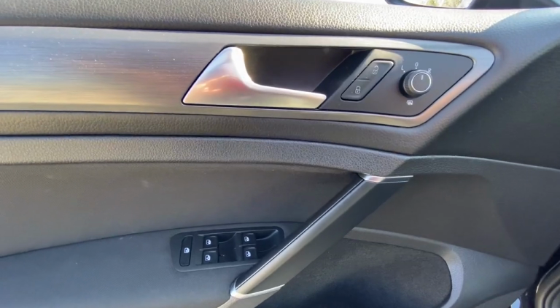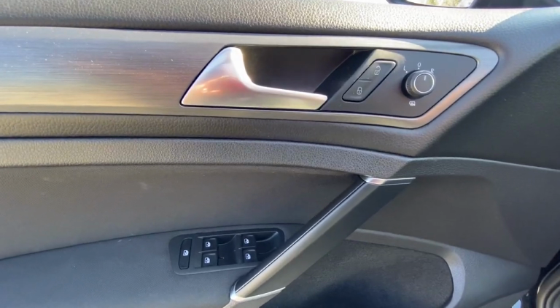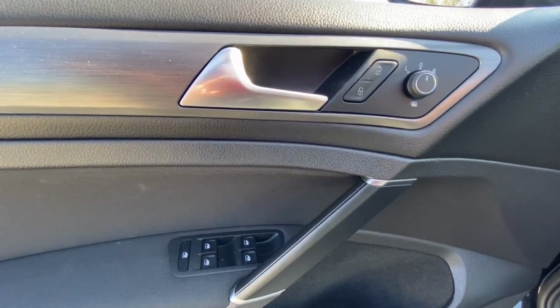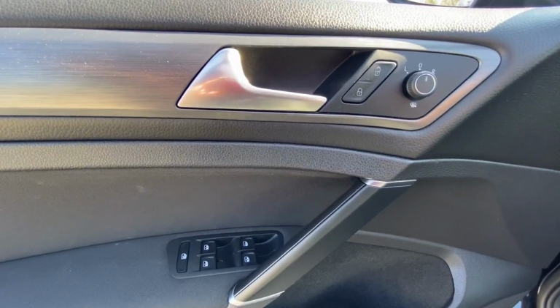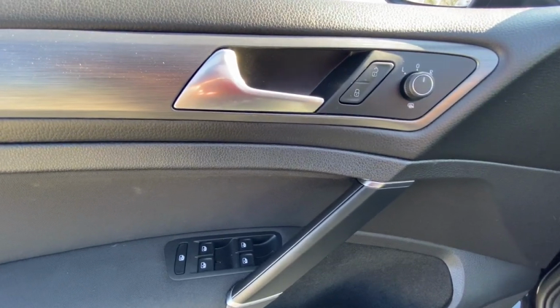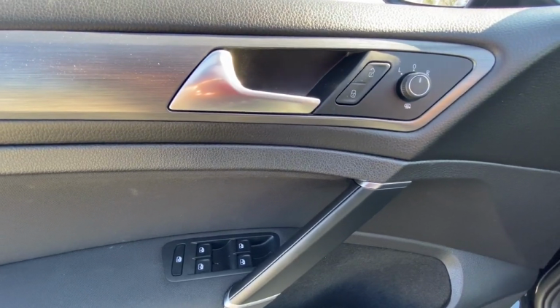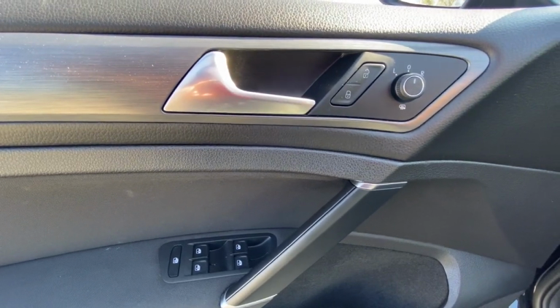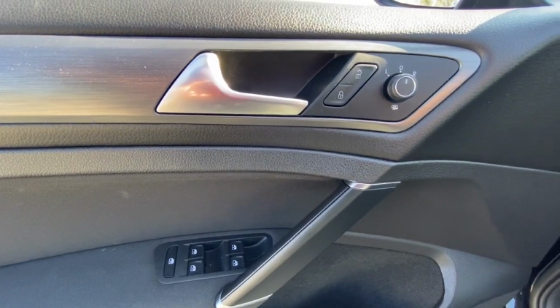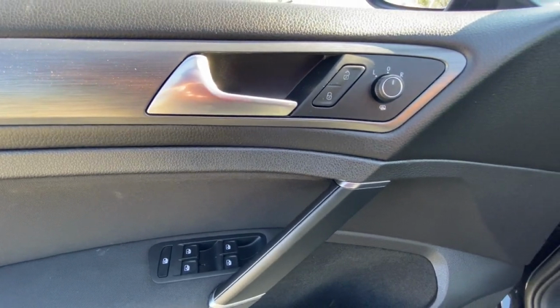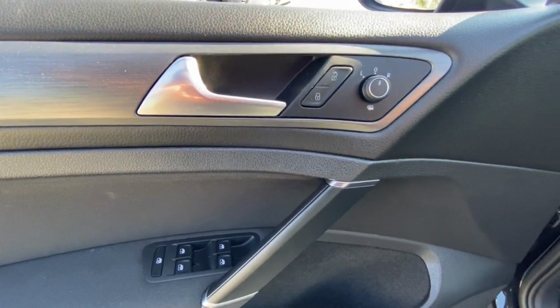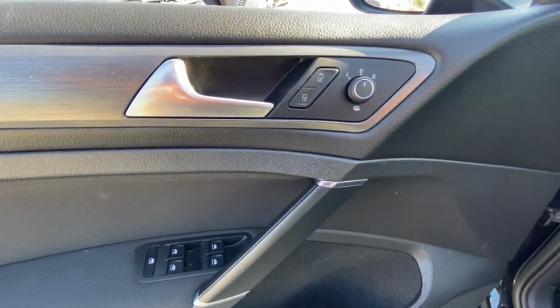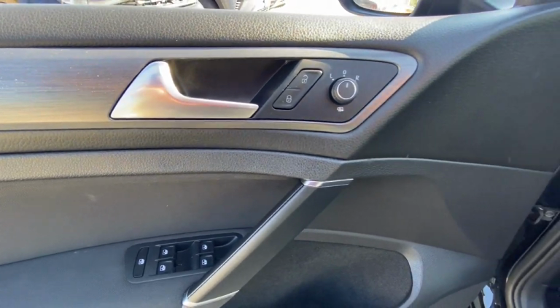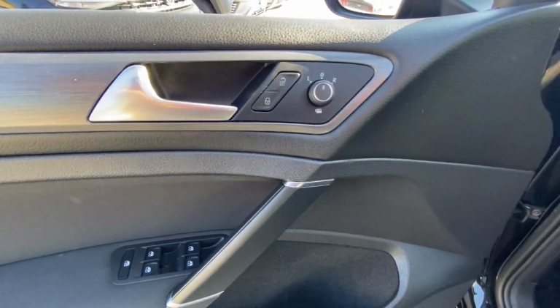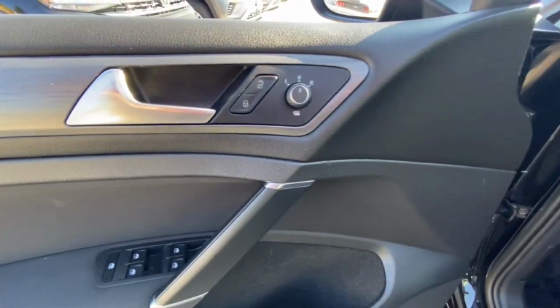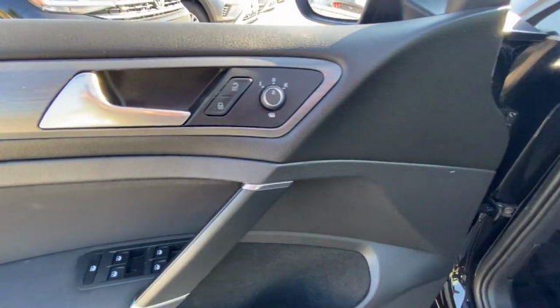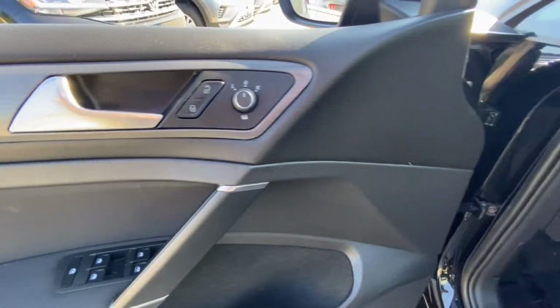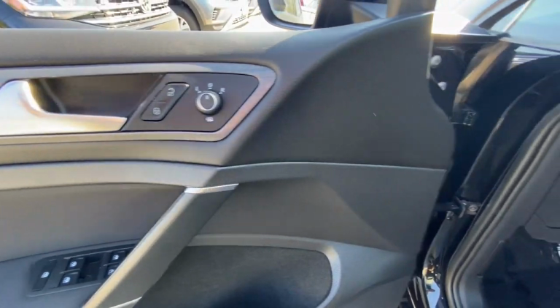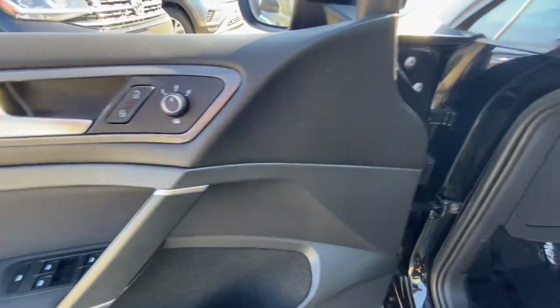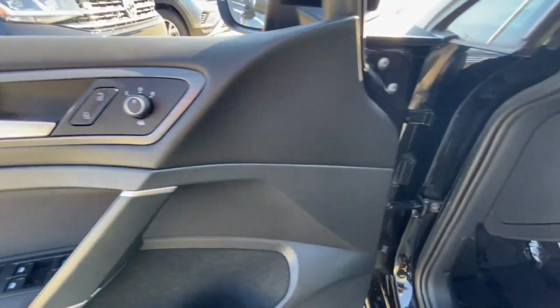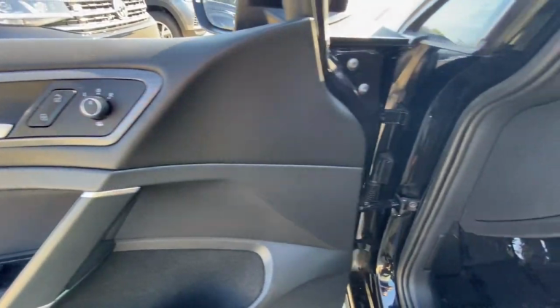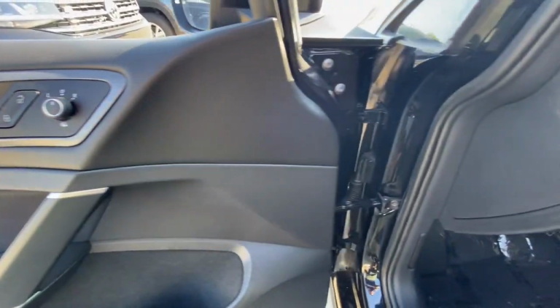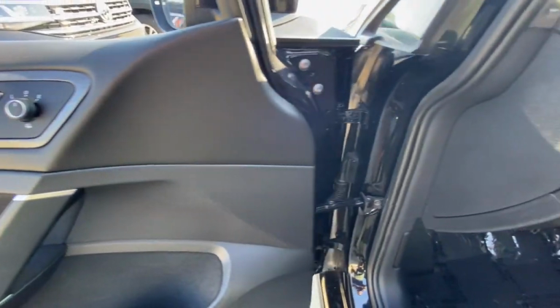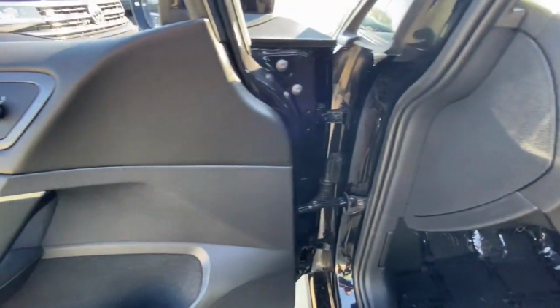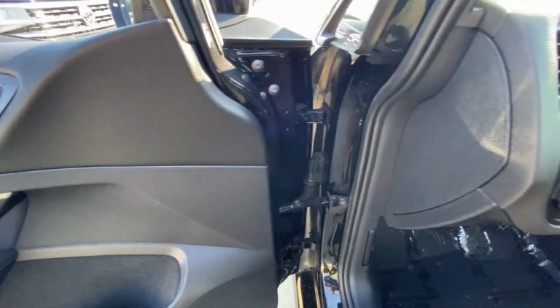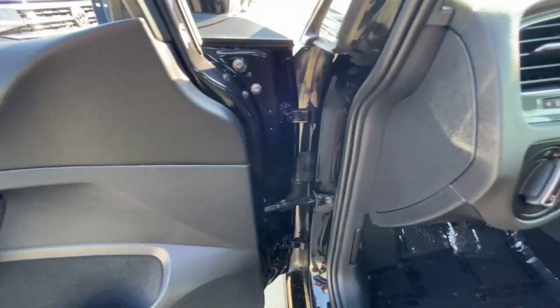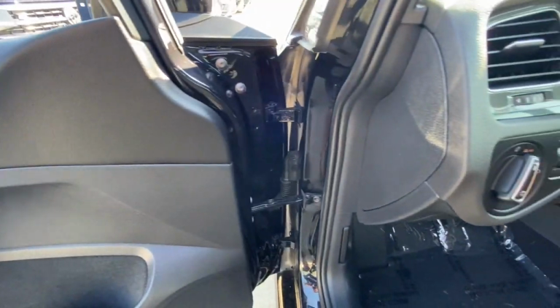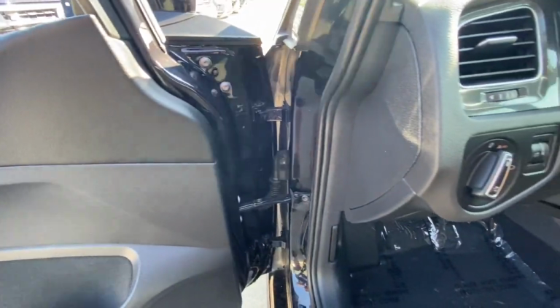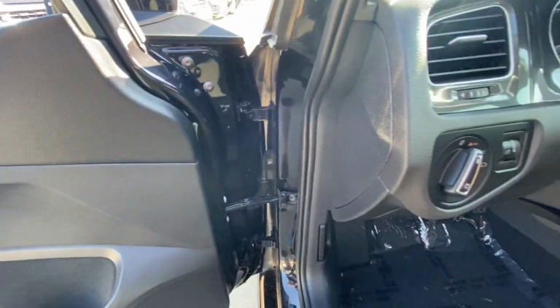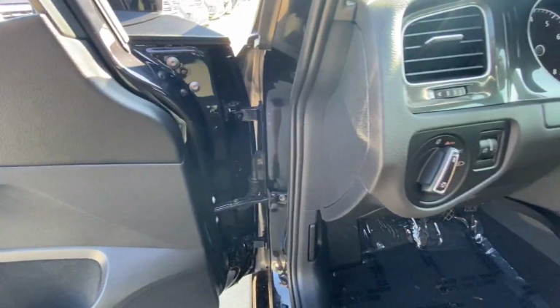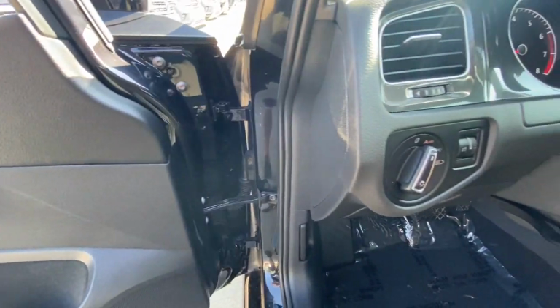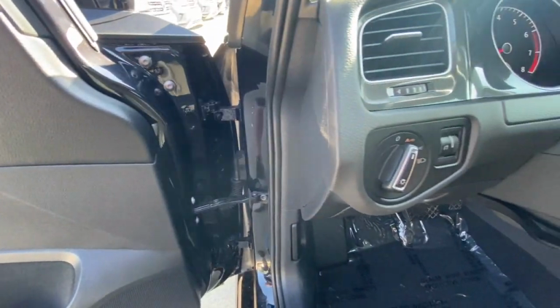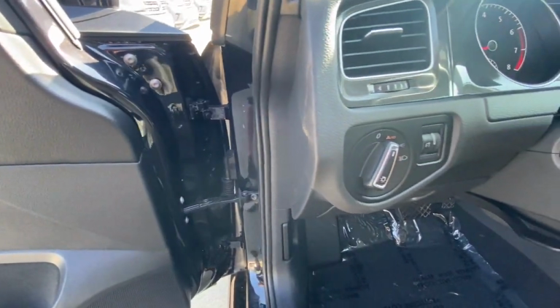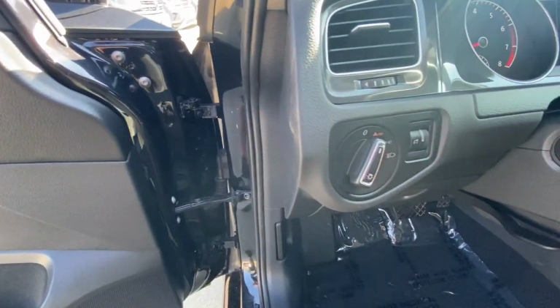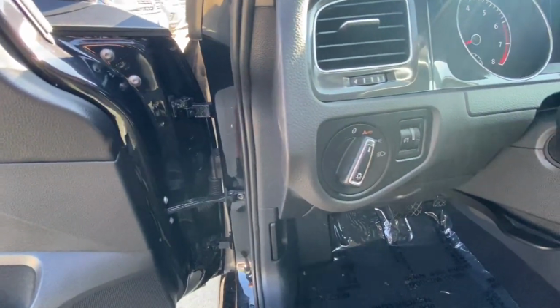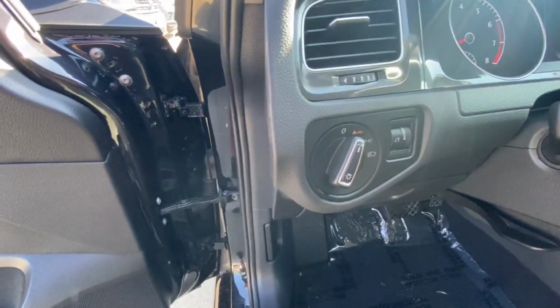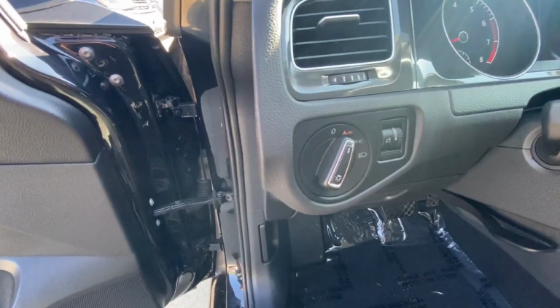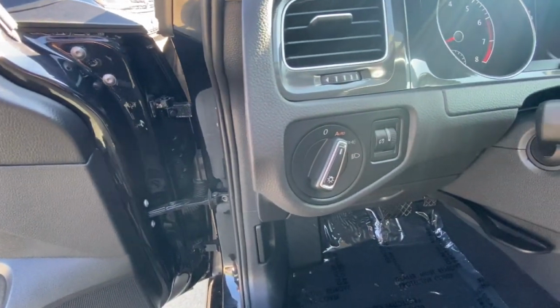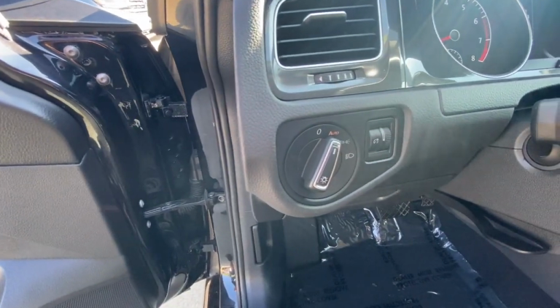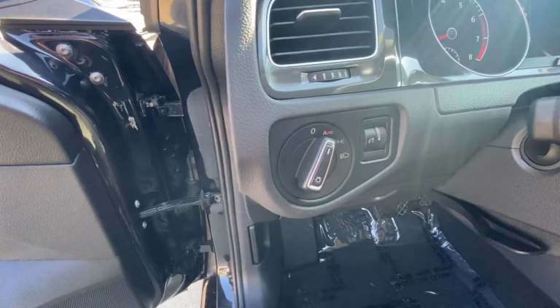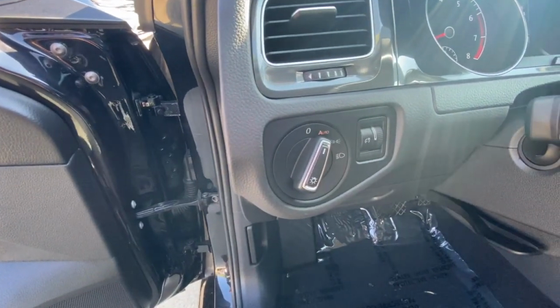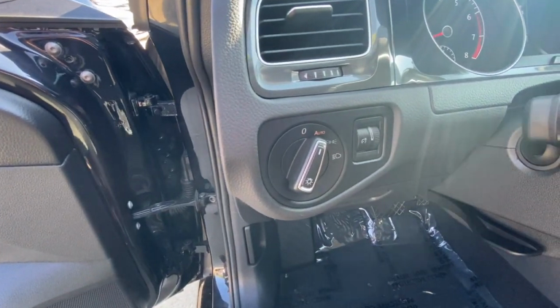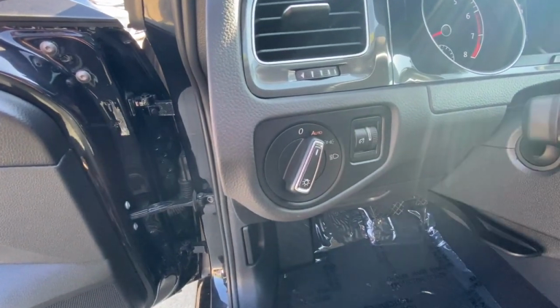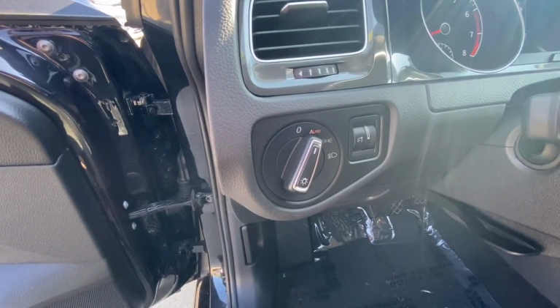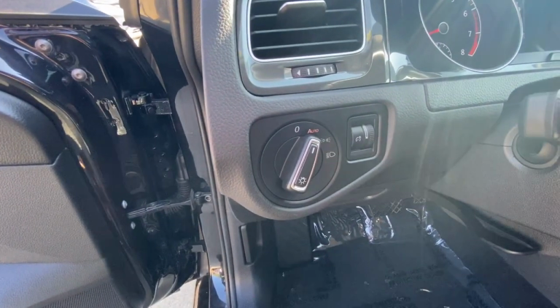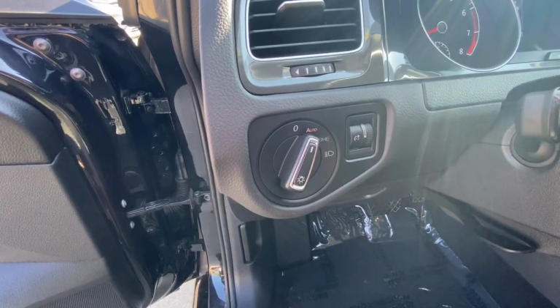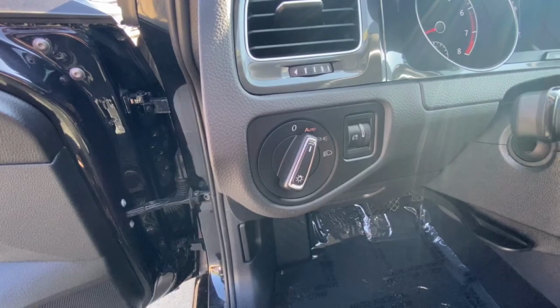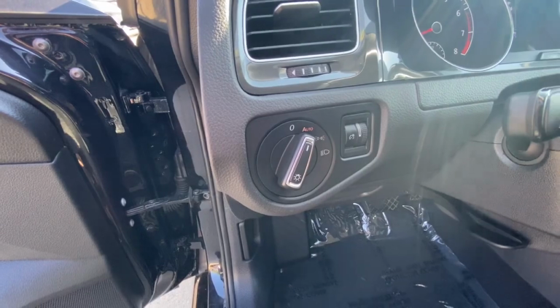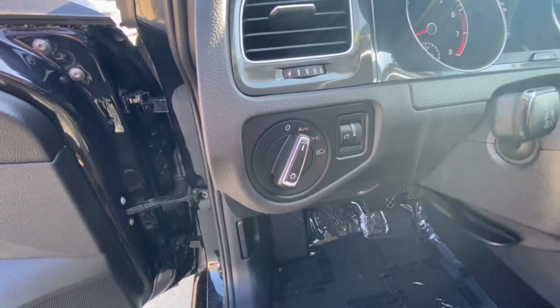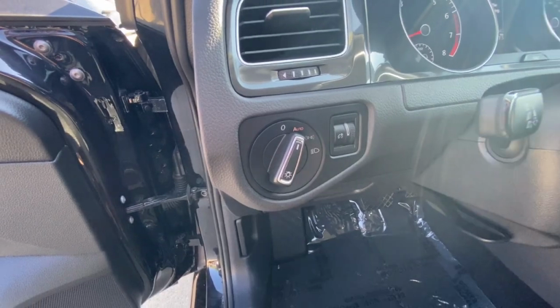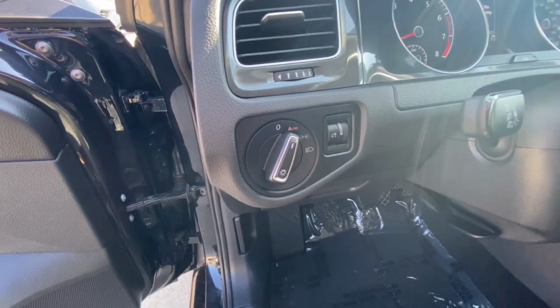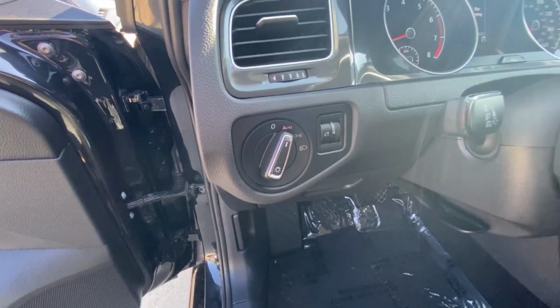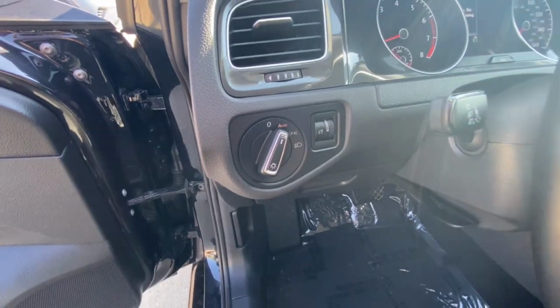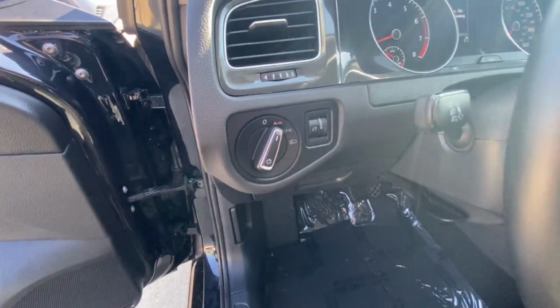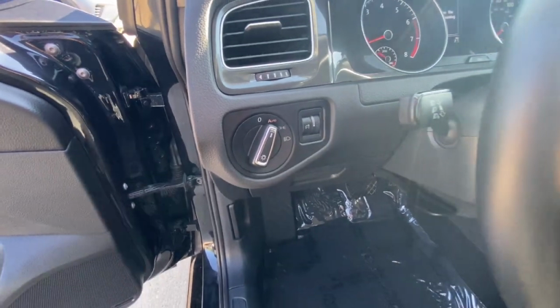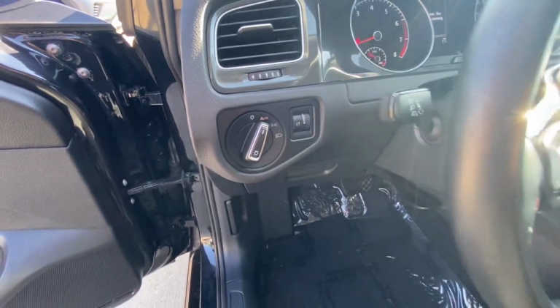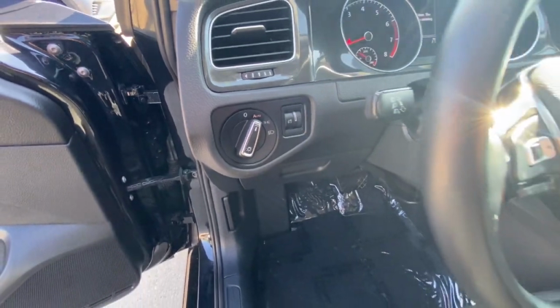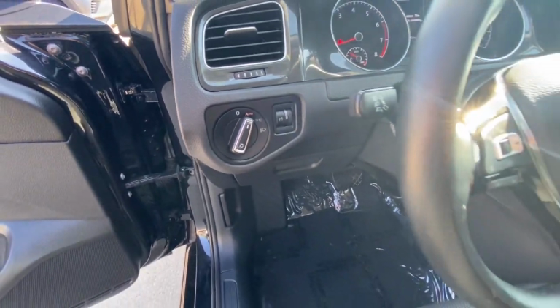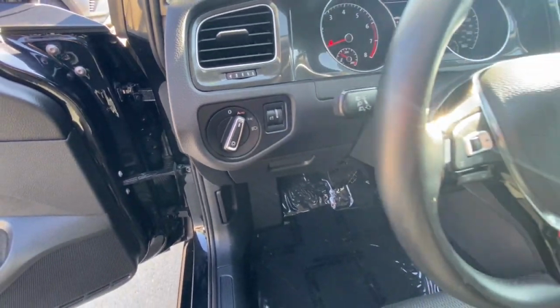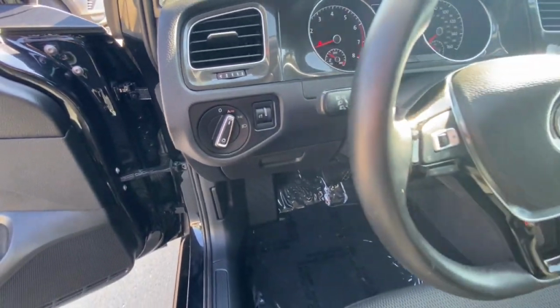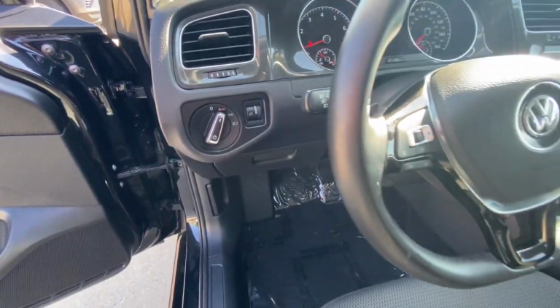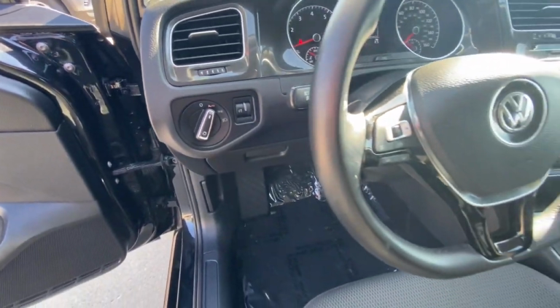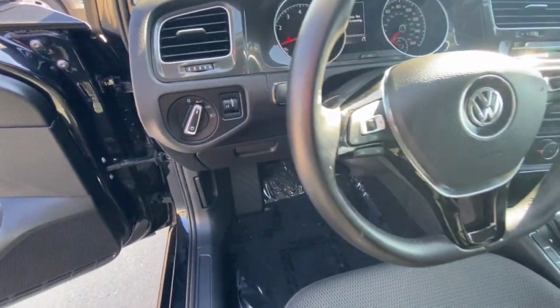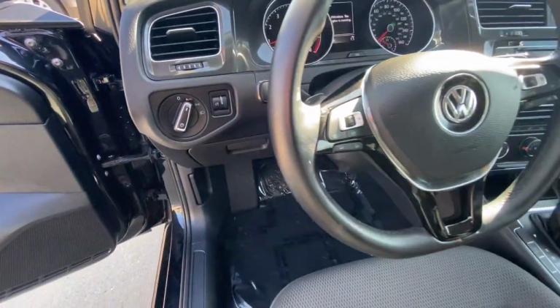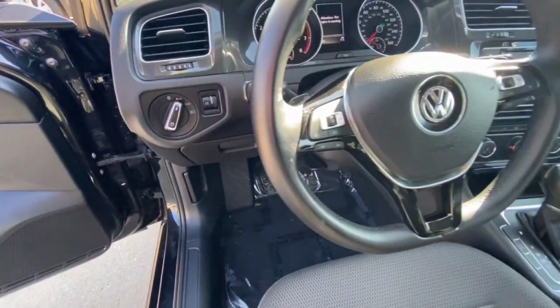It's spacious, flexible cargo area and big fun factor make this family-friendly multitasker an excellent value.